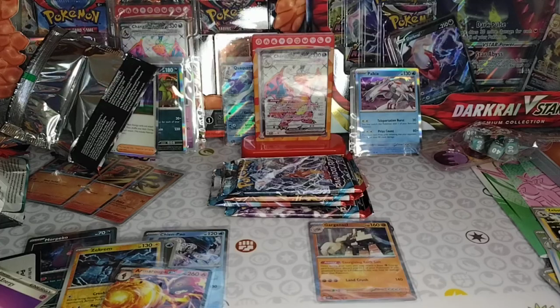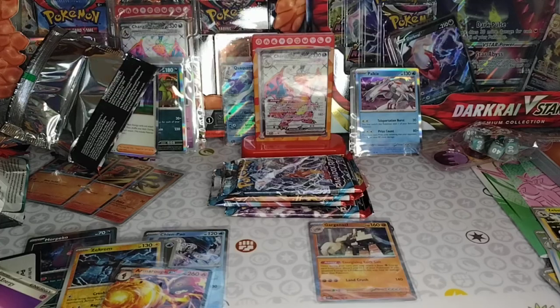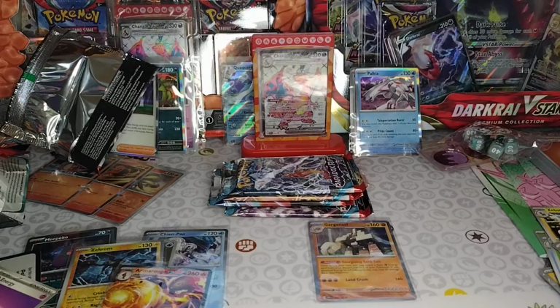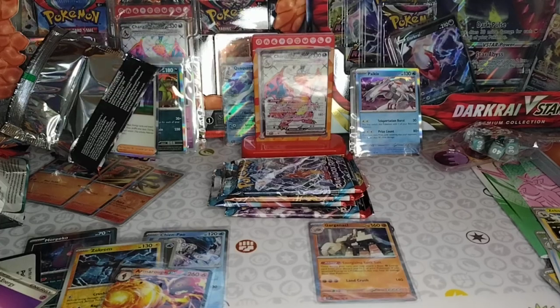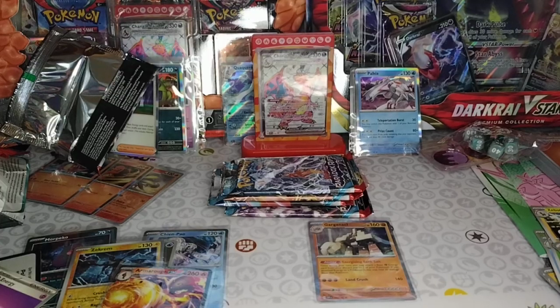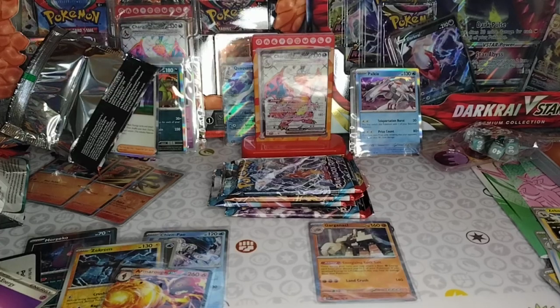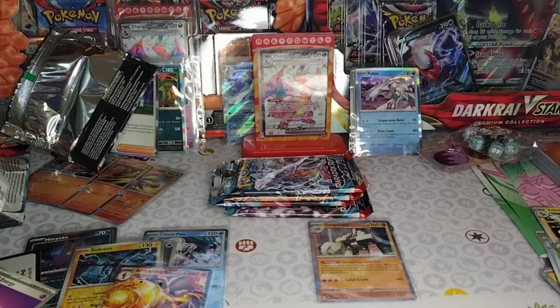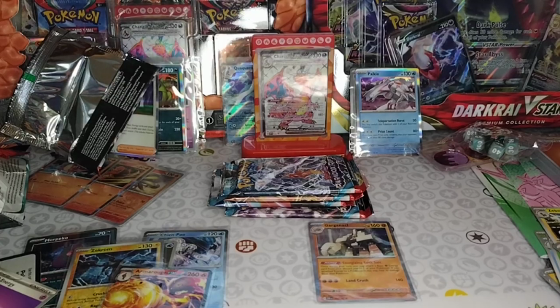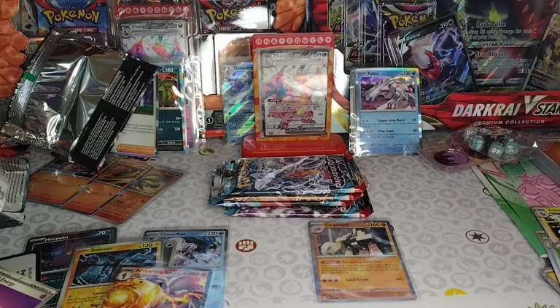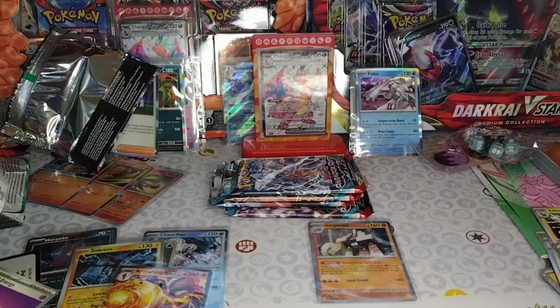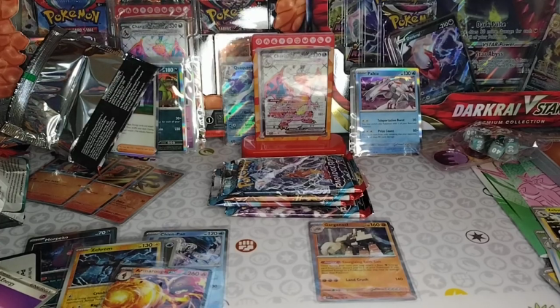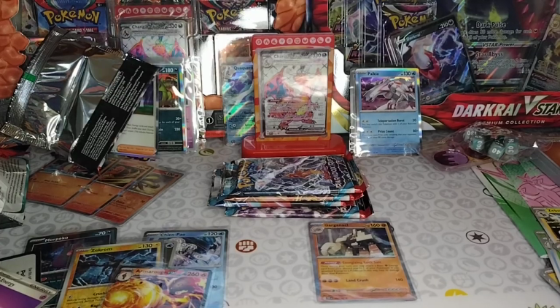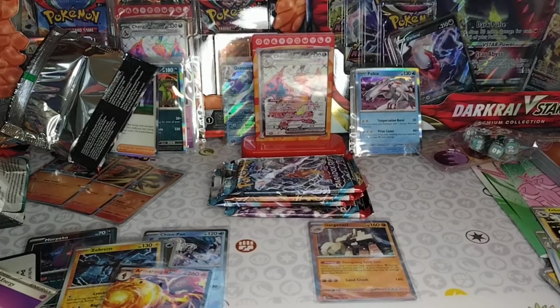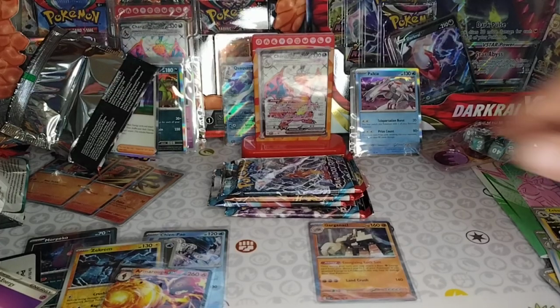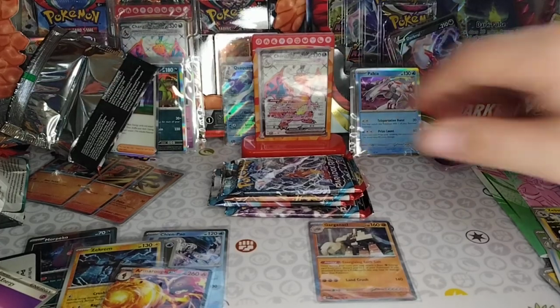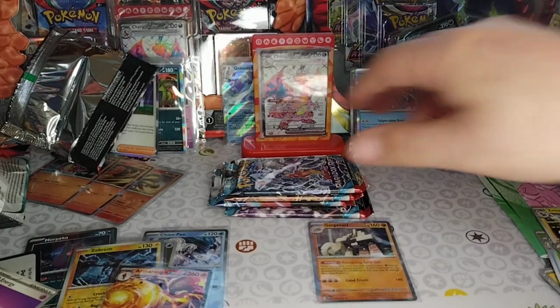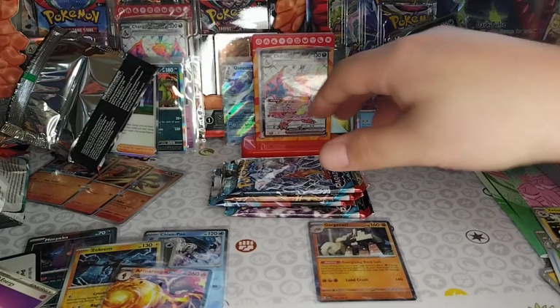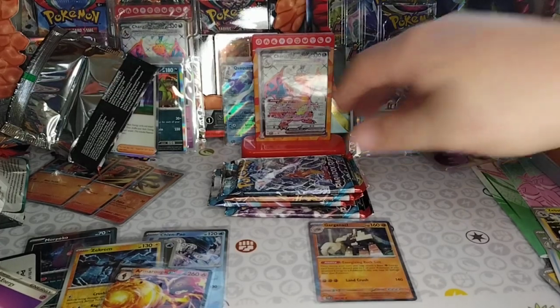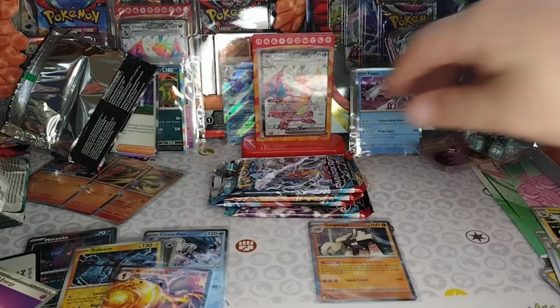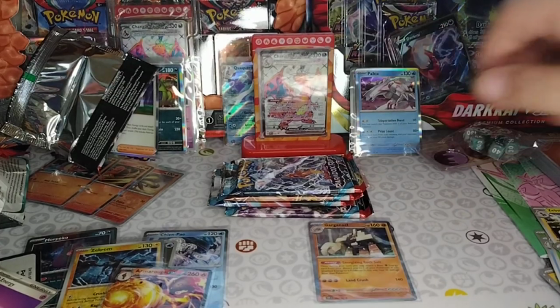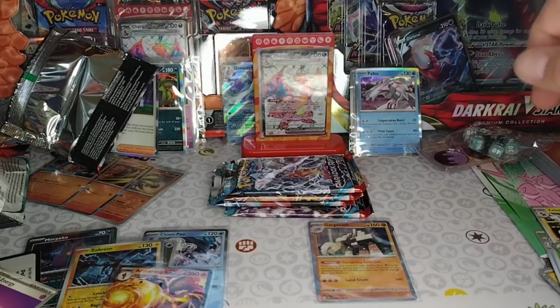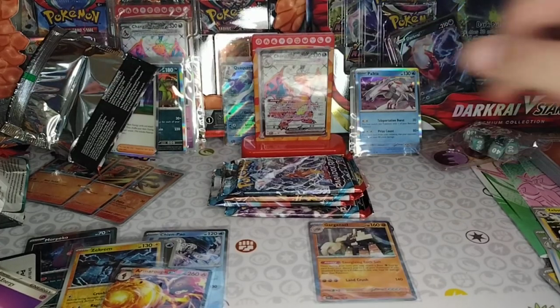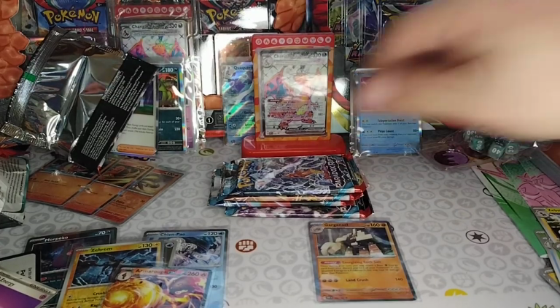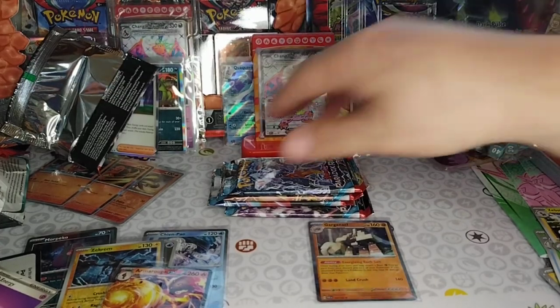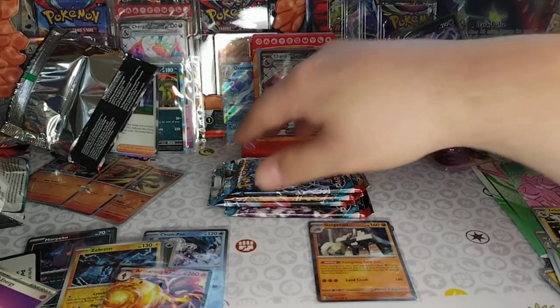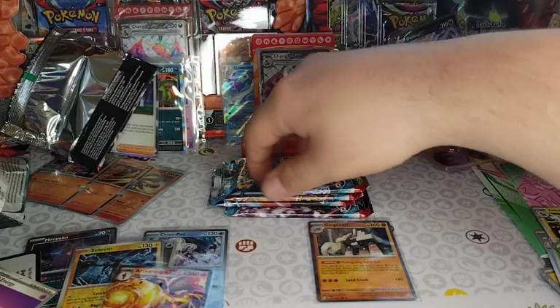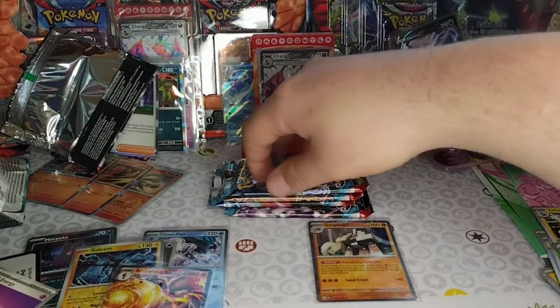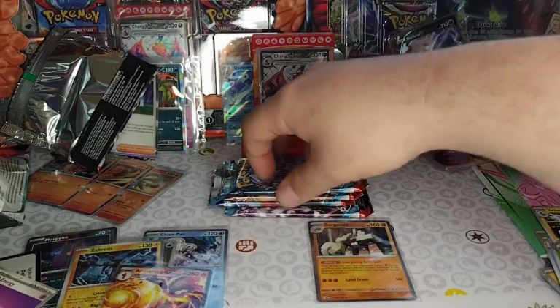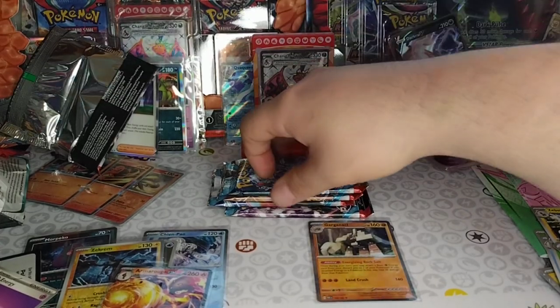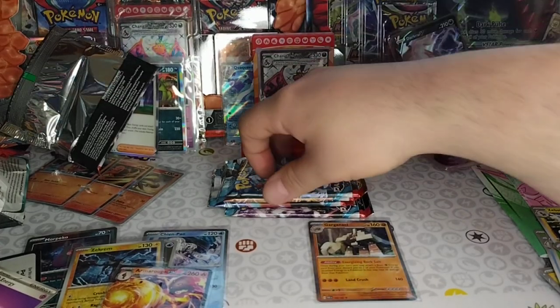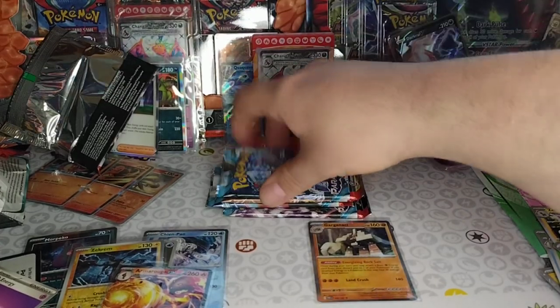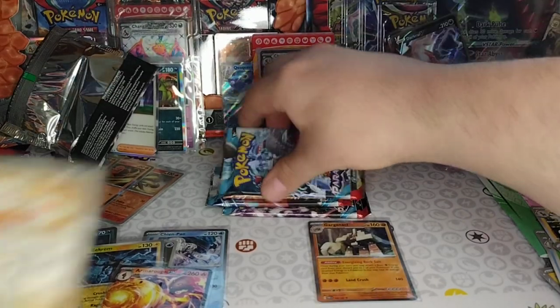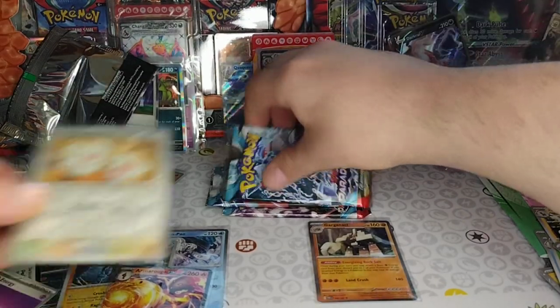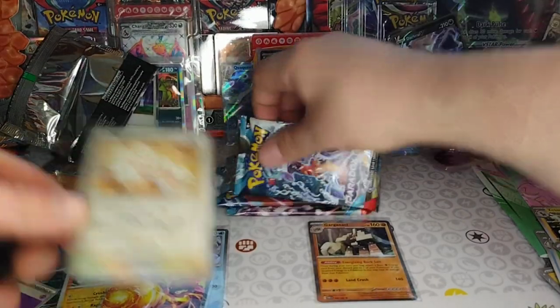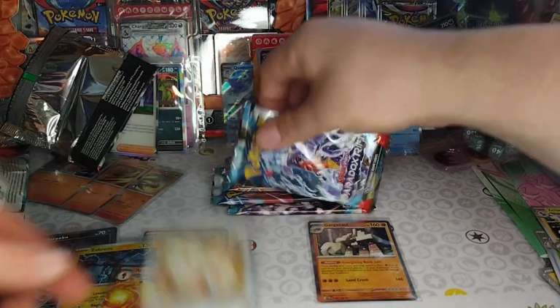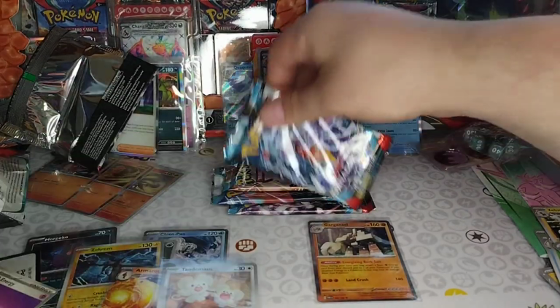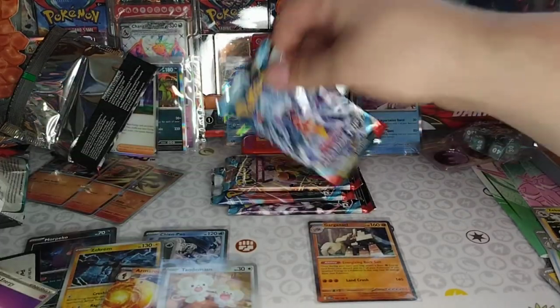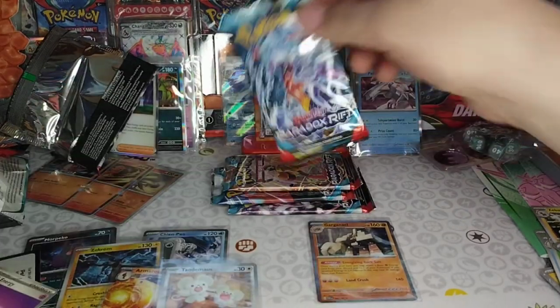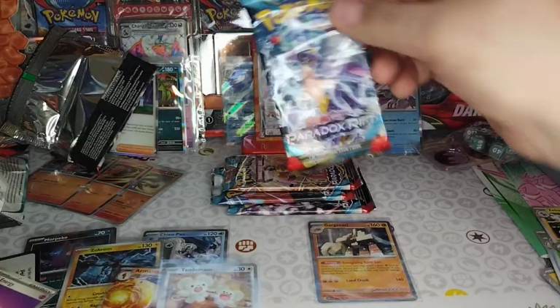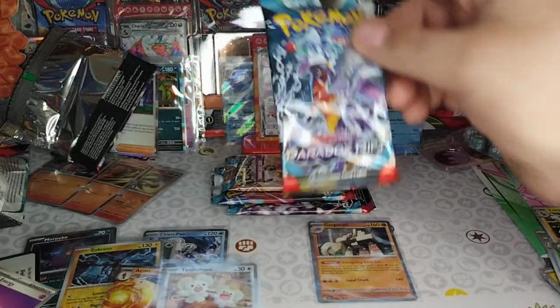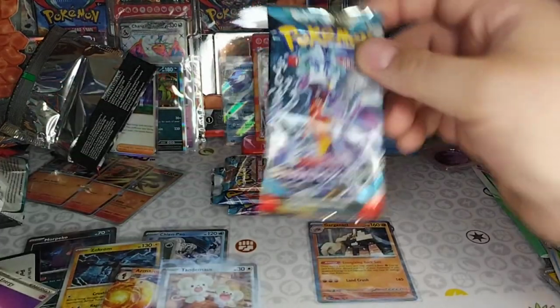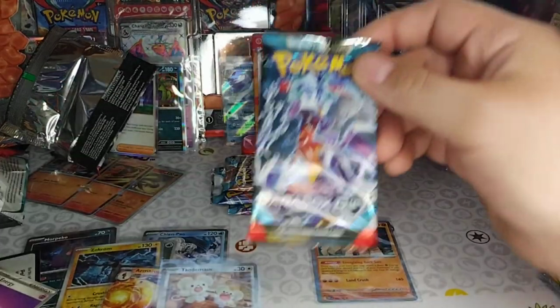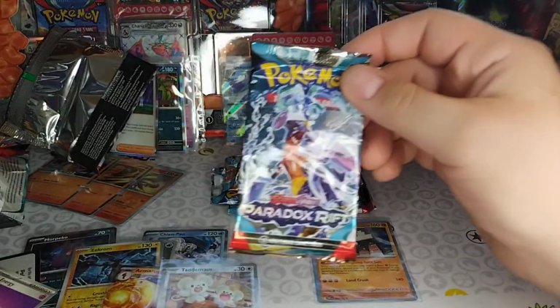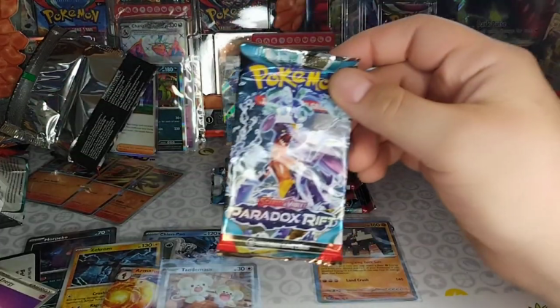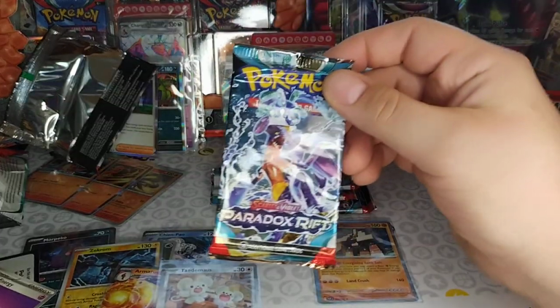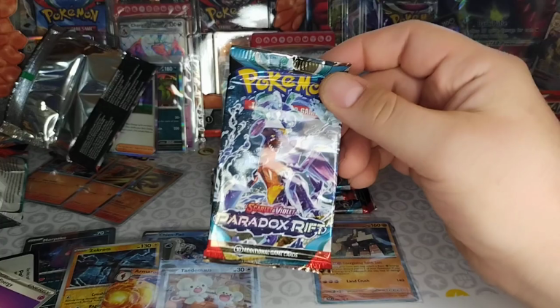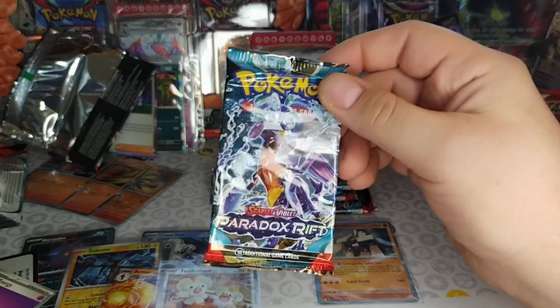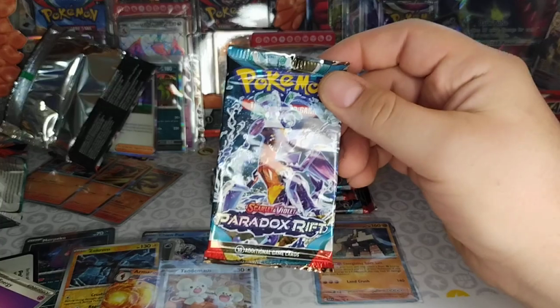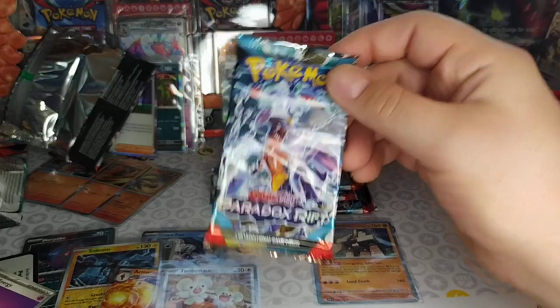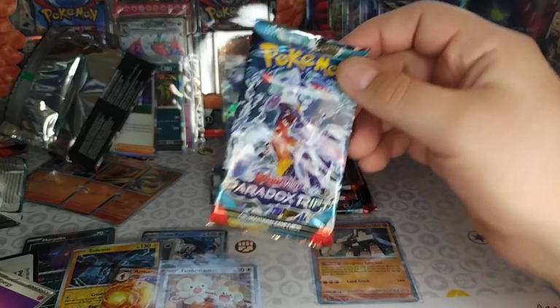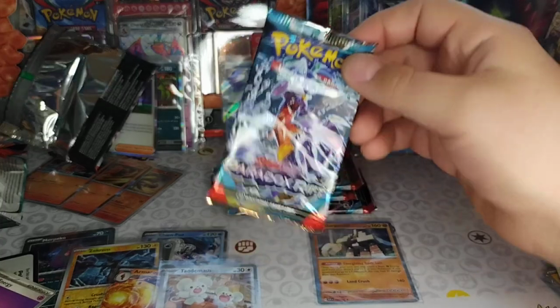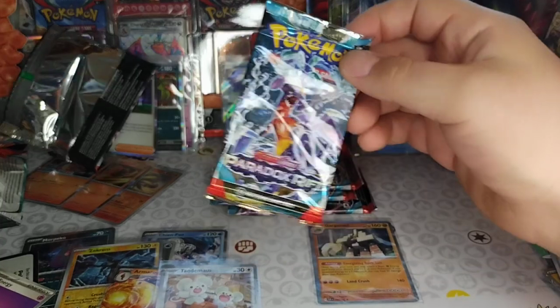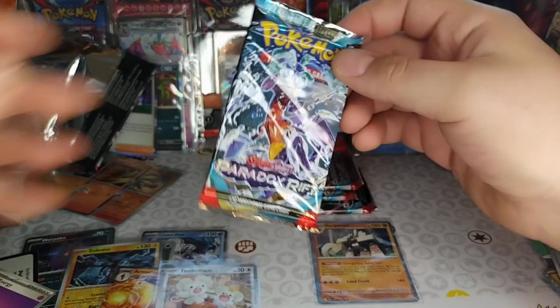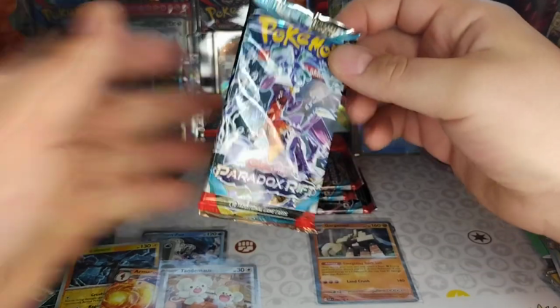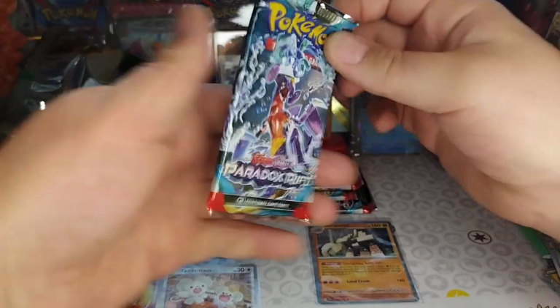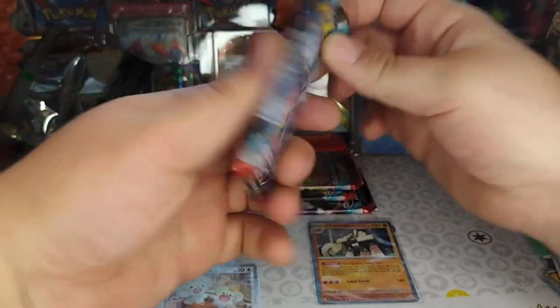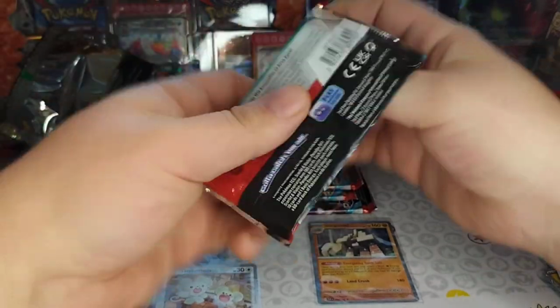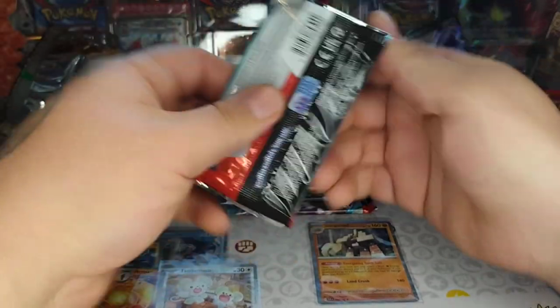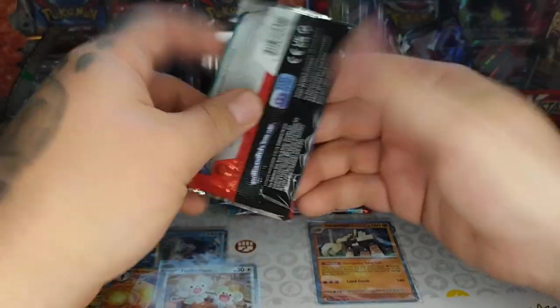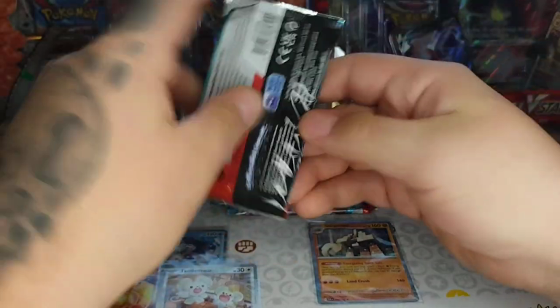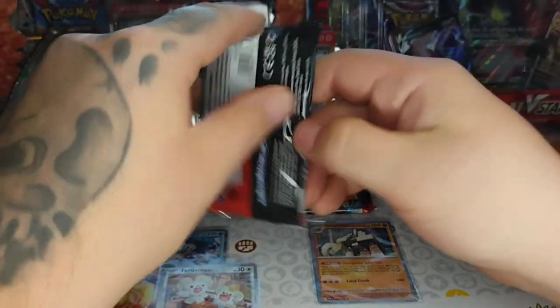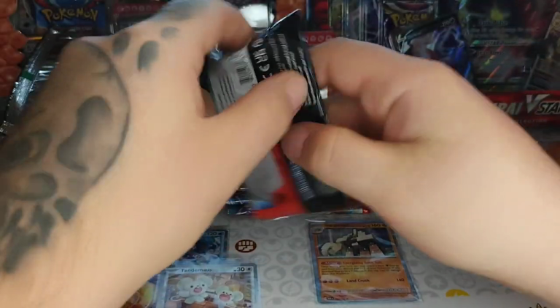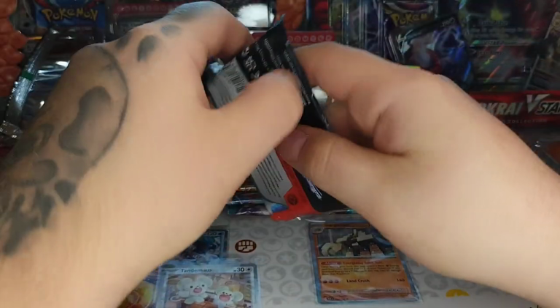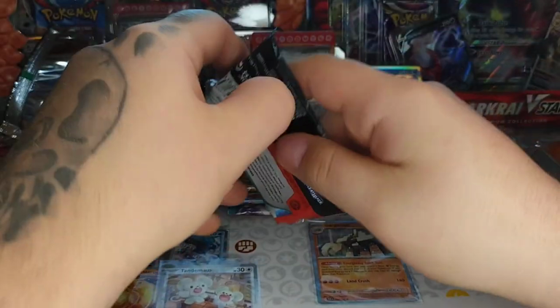The foiling on this is like almost rainbow on the bottom — I don't know if that's supposed to be like that. That's awesome, that's pretty cool looking. I think that's a misprint actually.